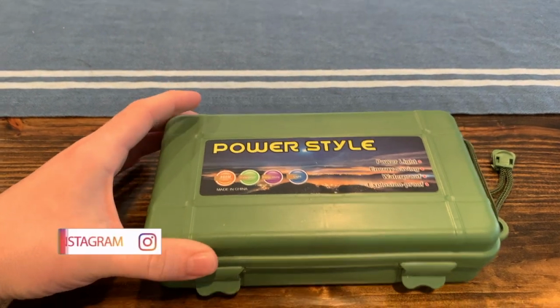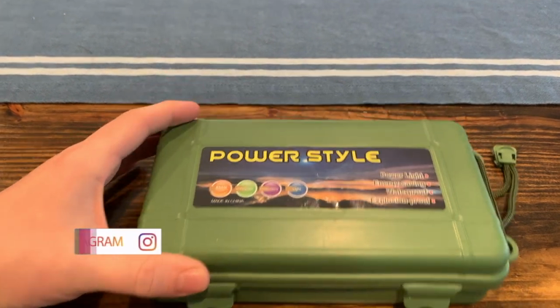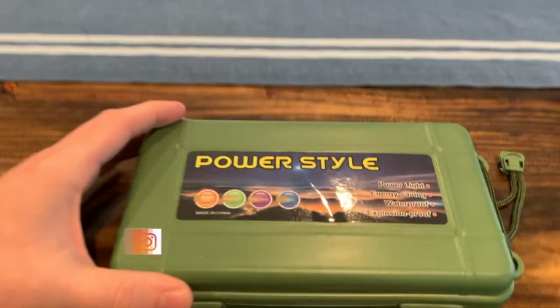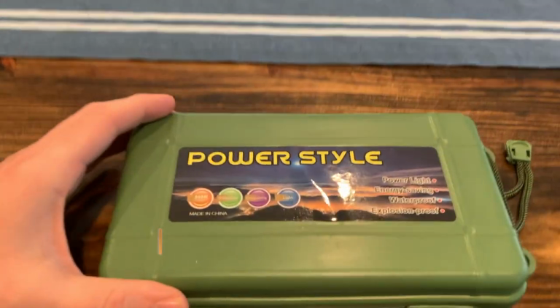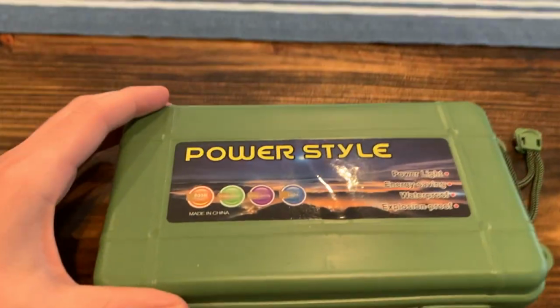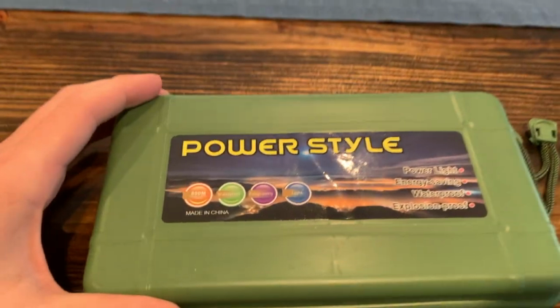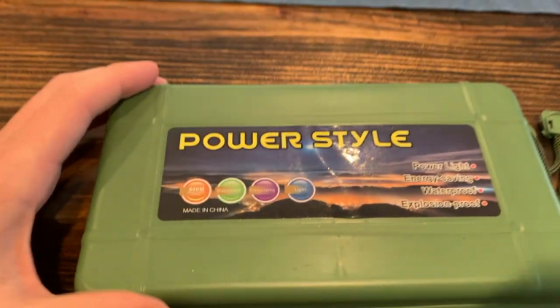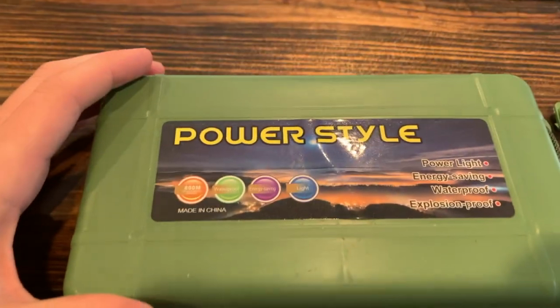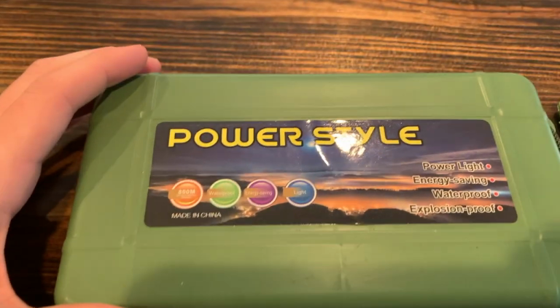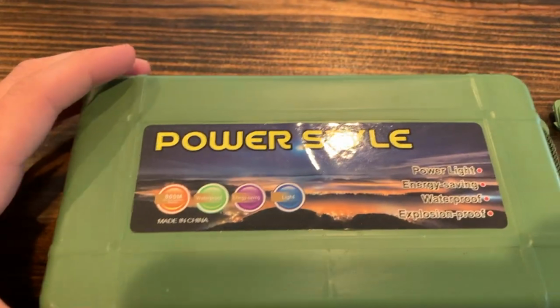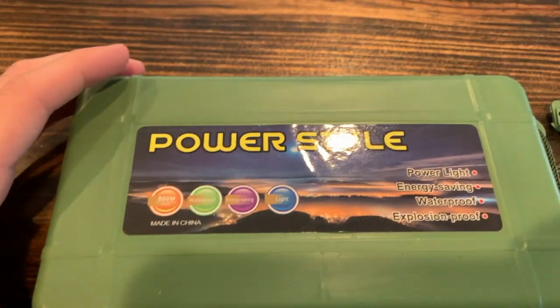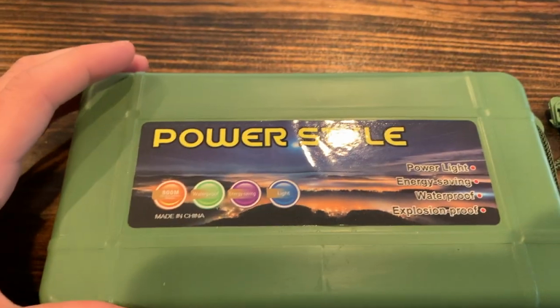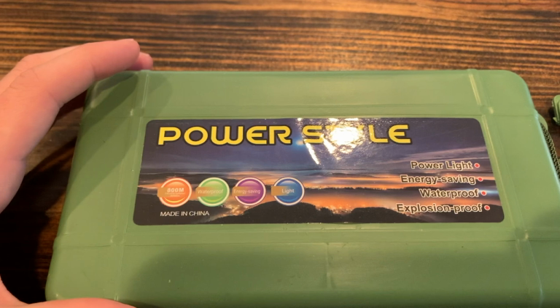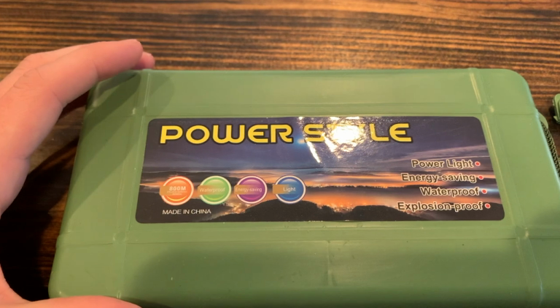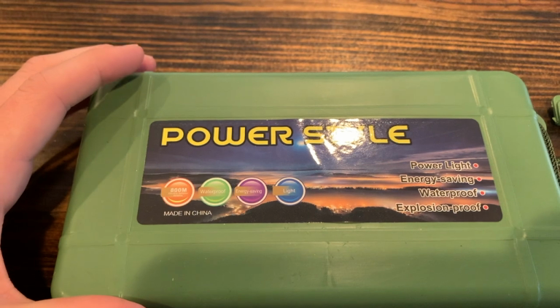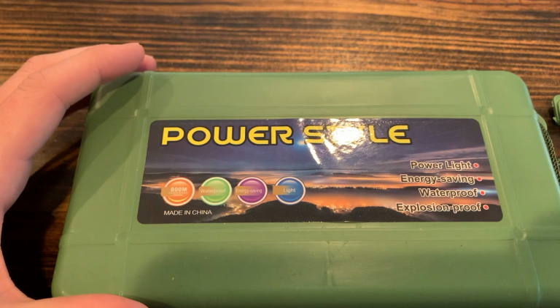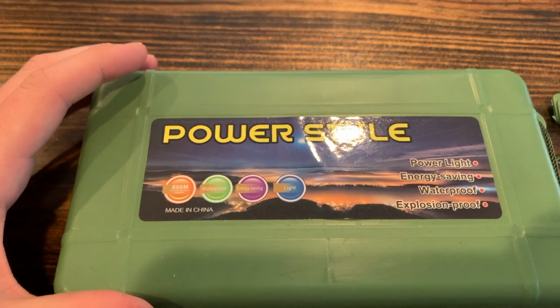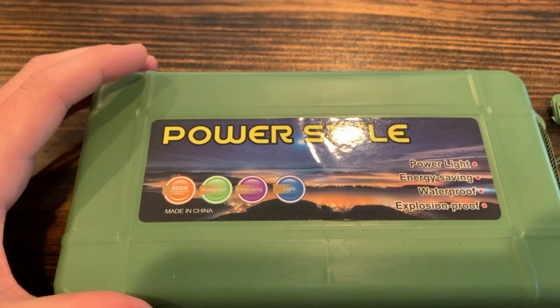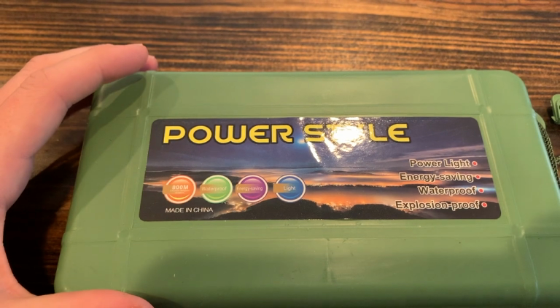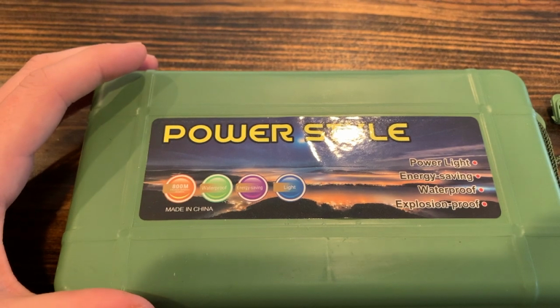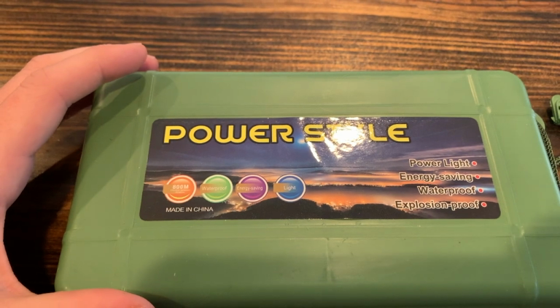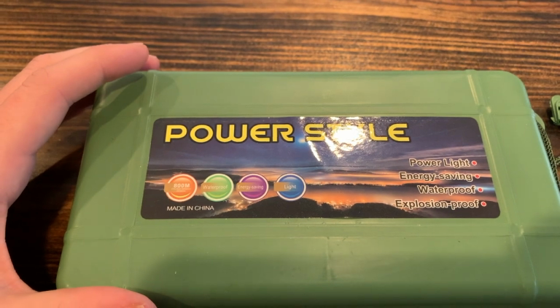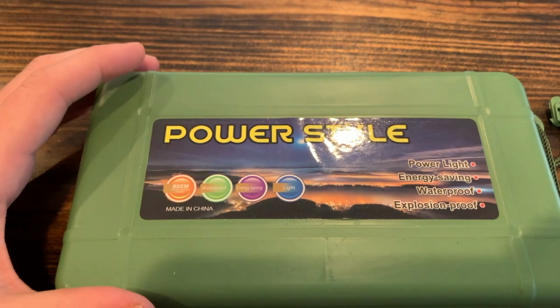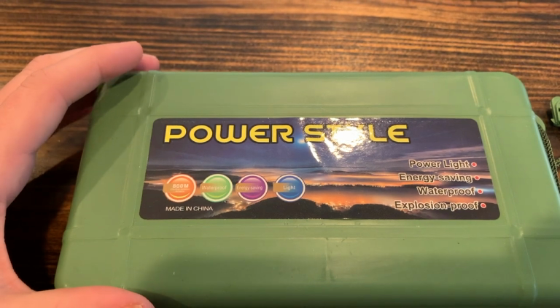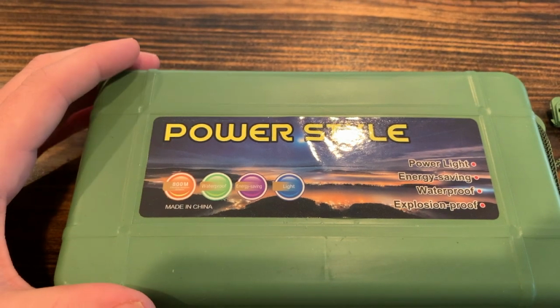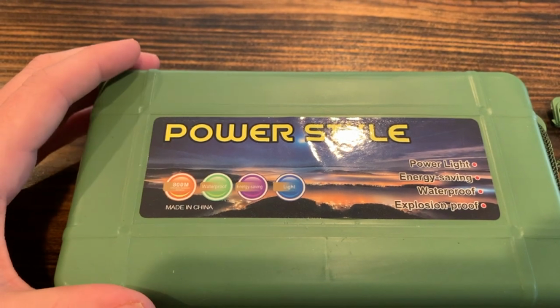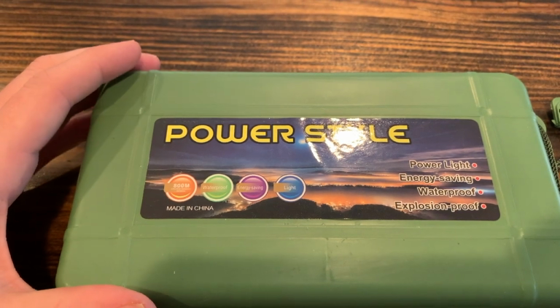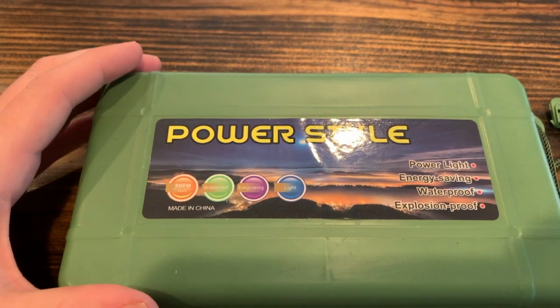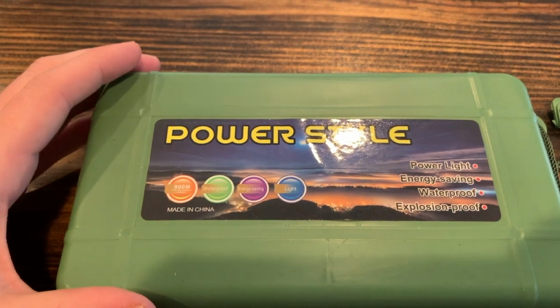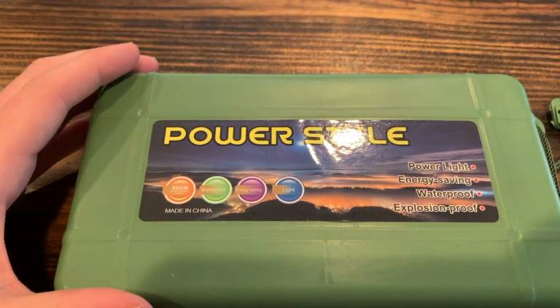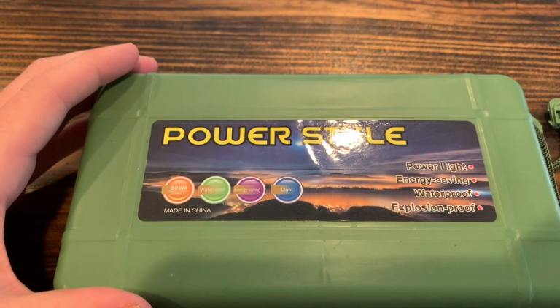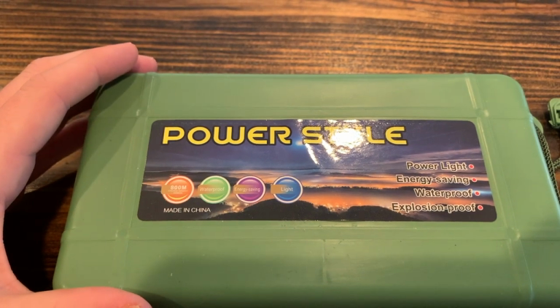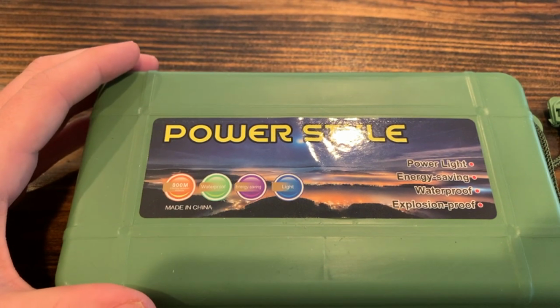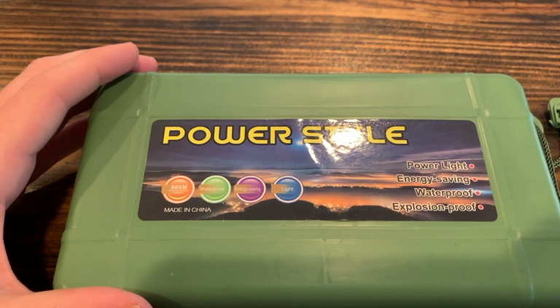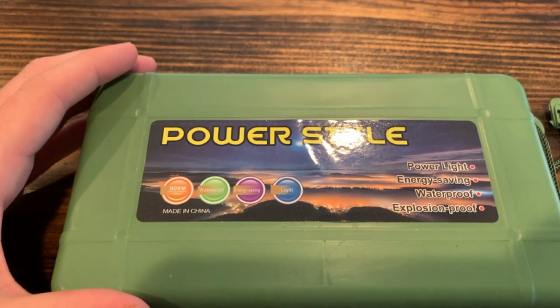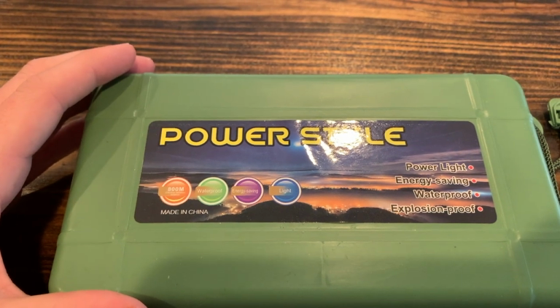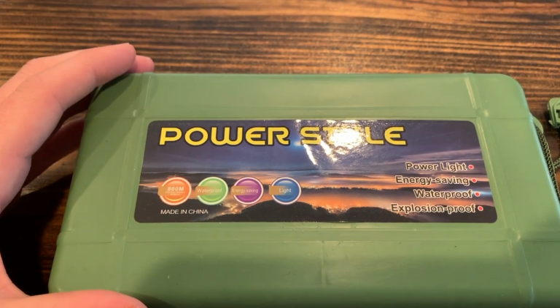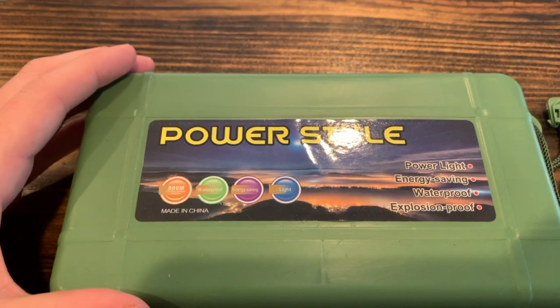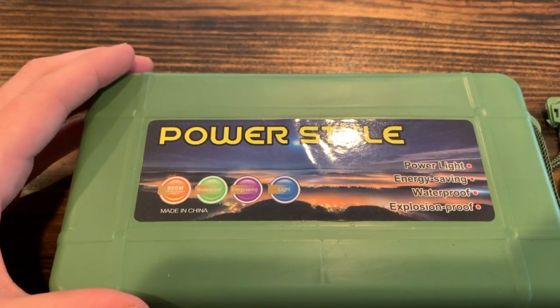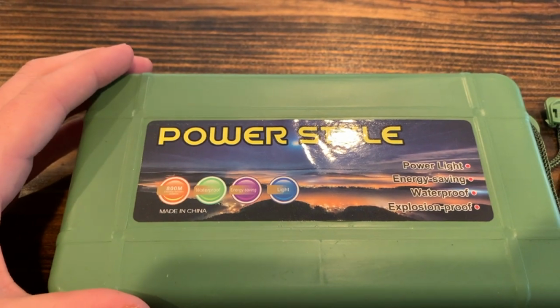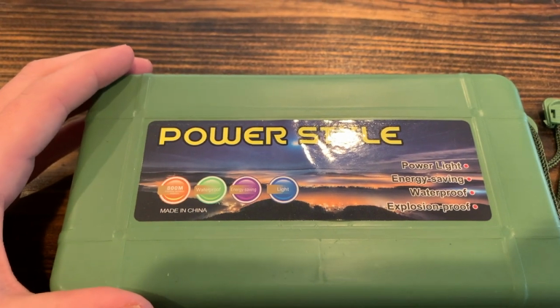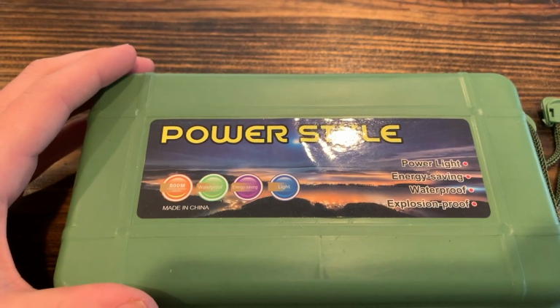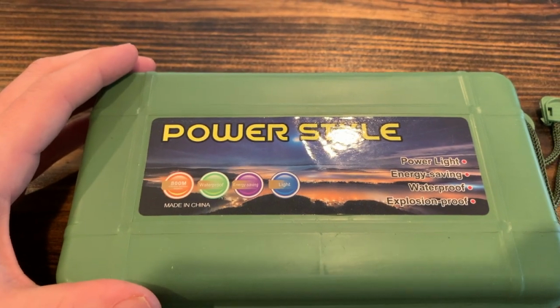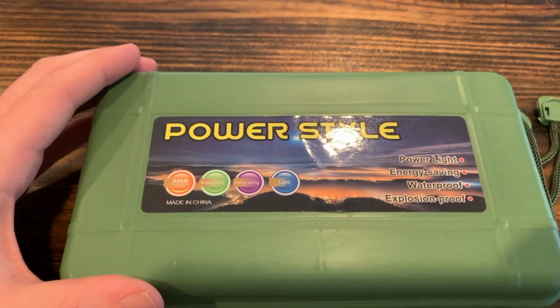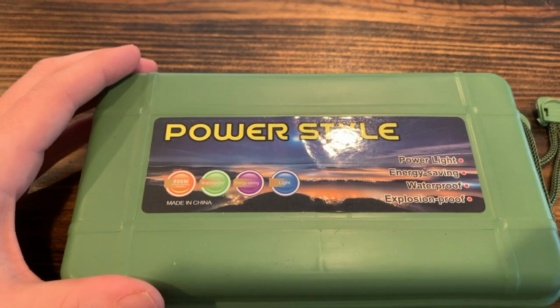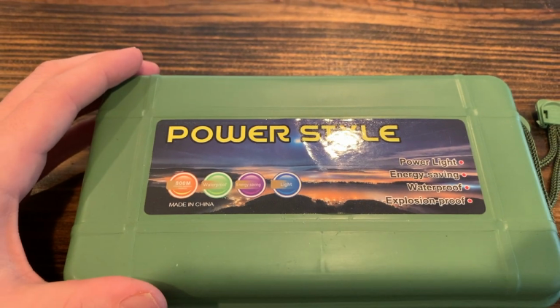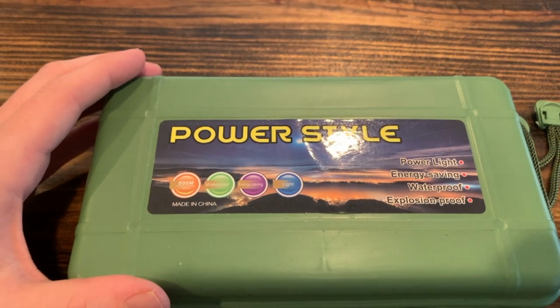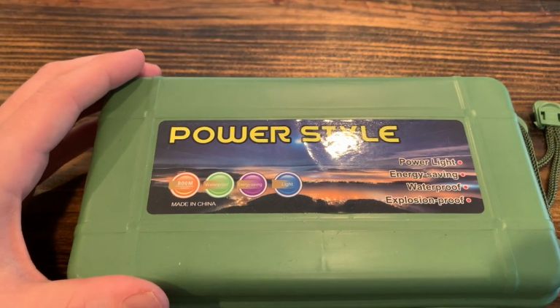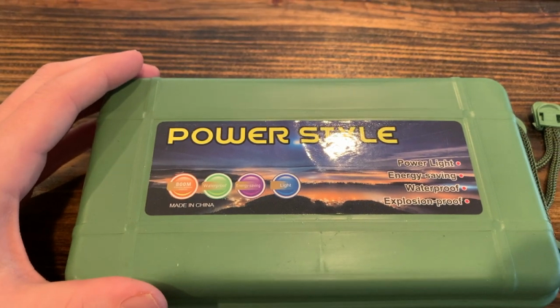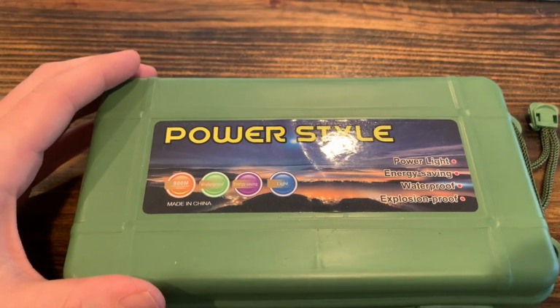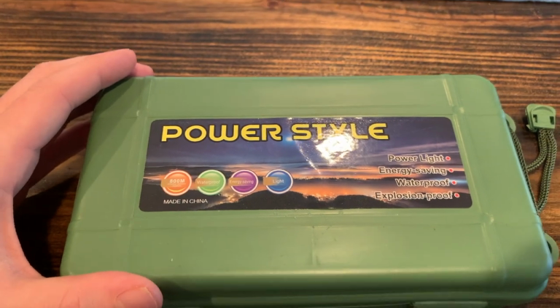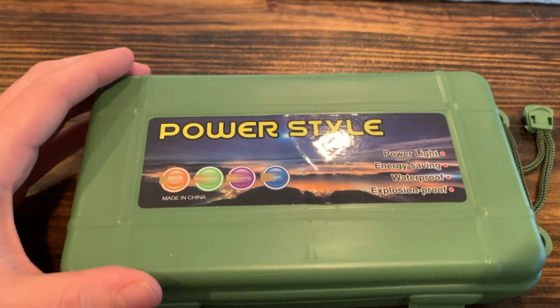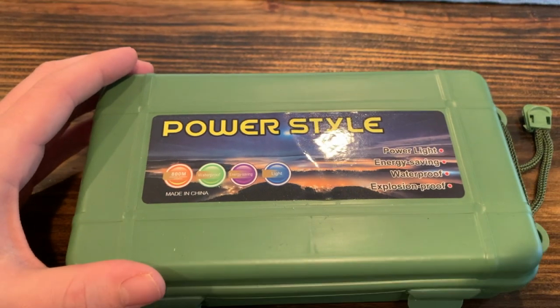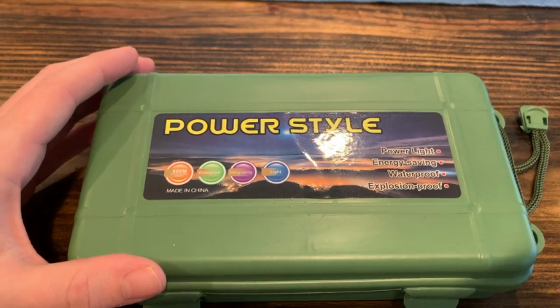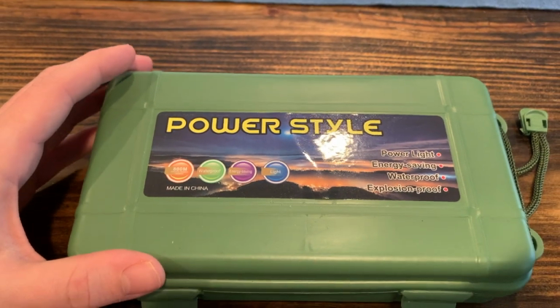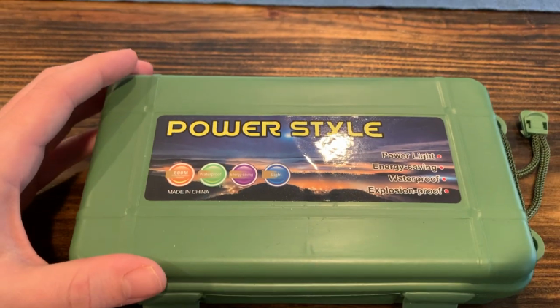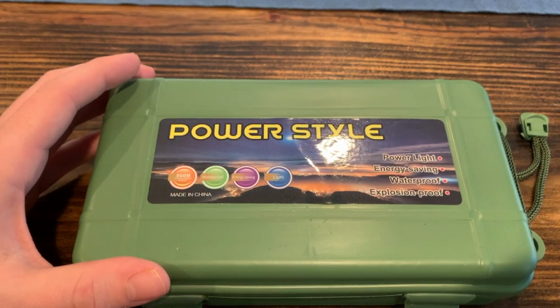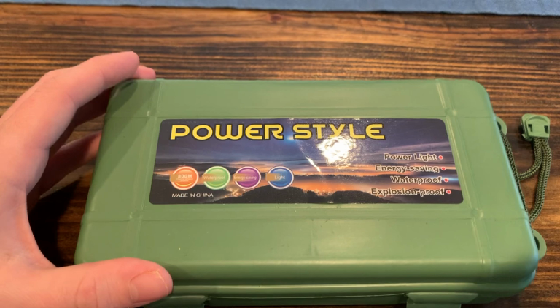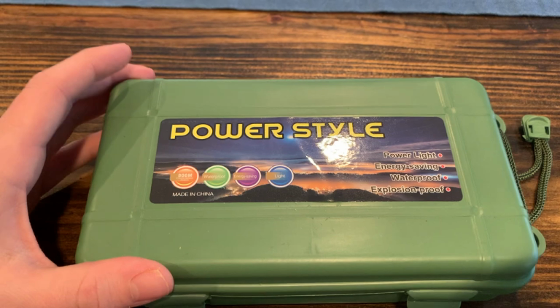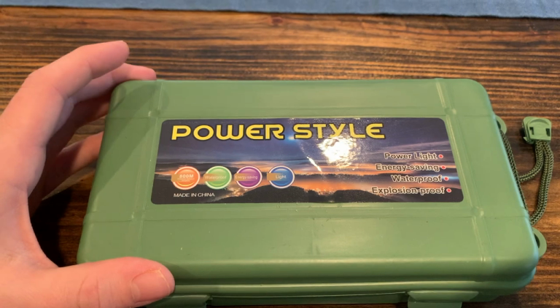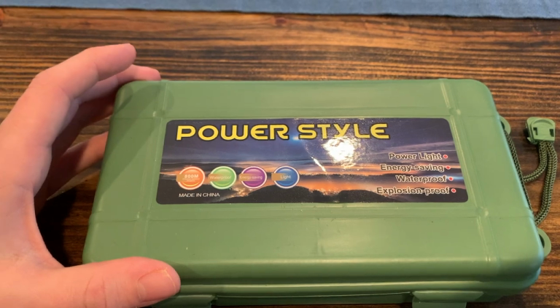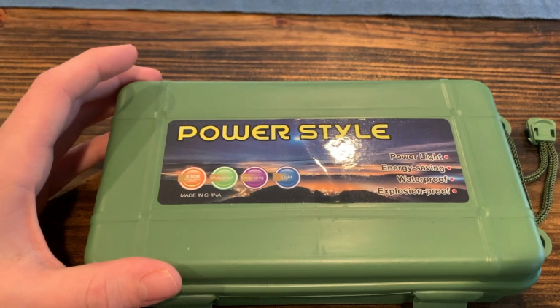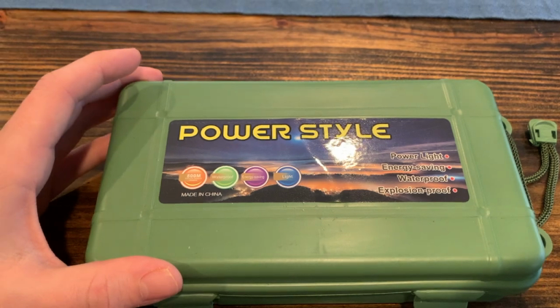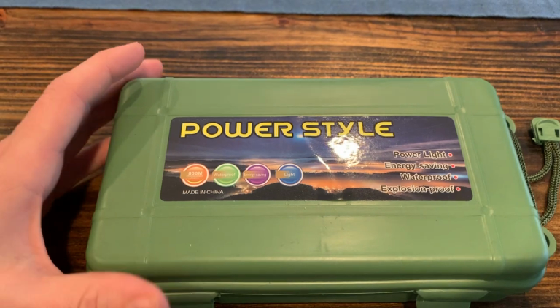So here's some stats on it. Power light, energy saving, waterproof, and apparently explosion-proof.